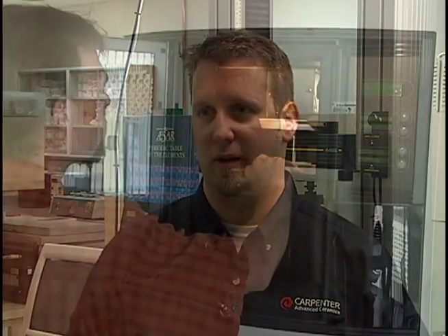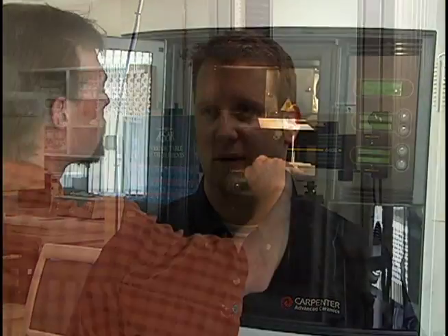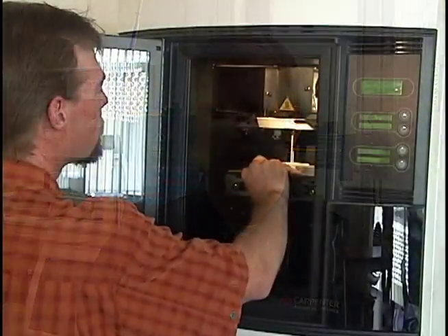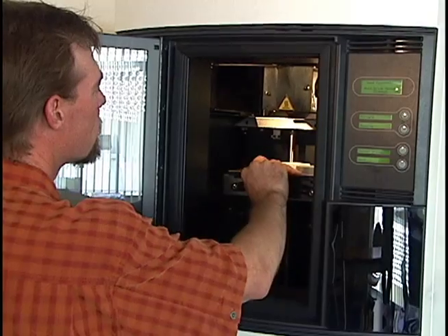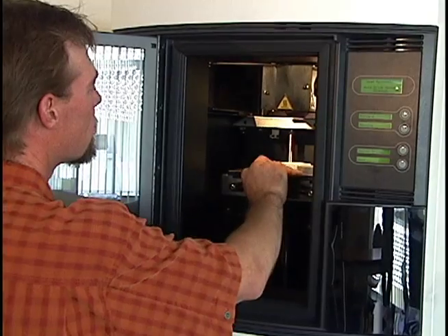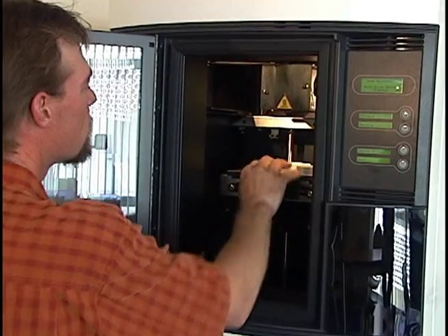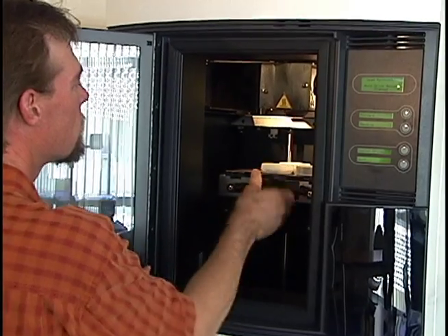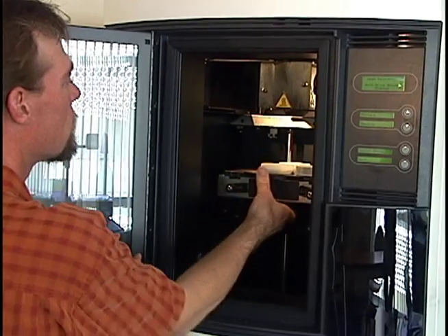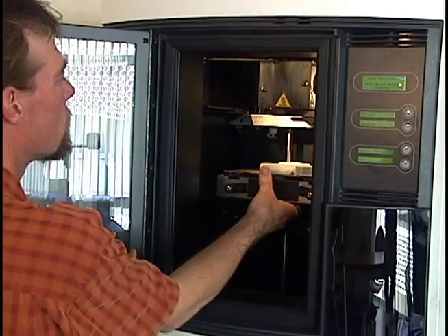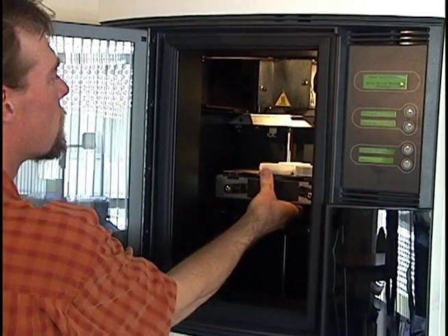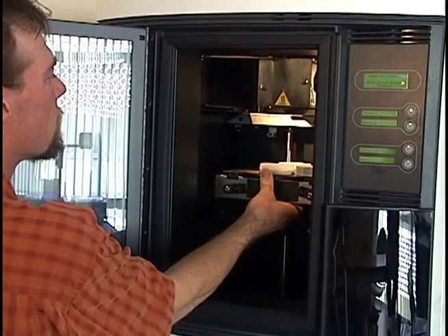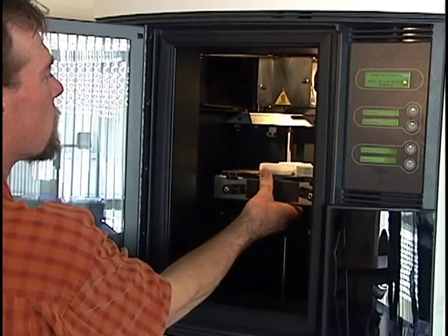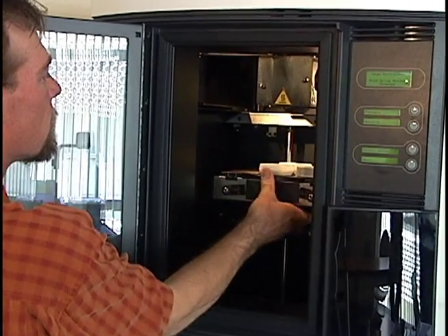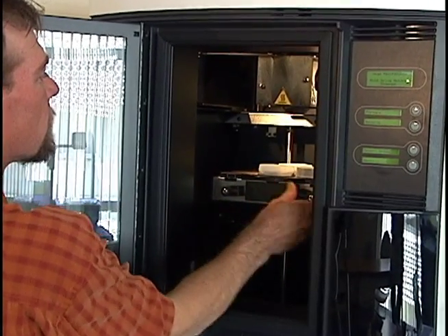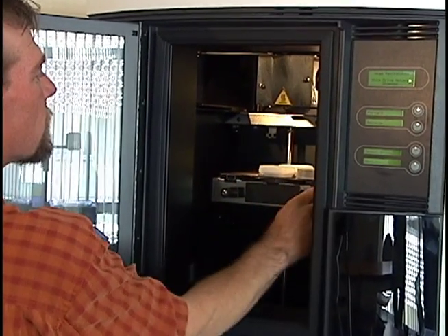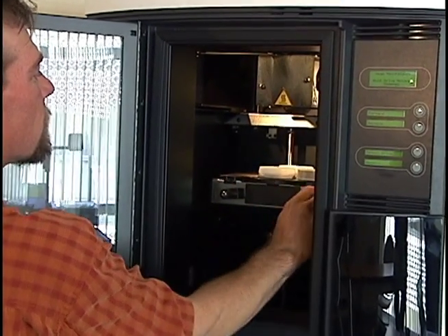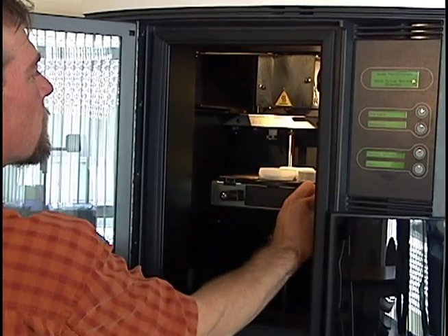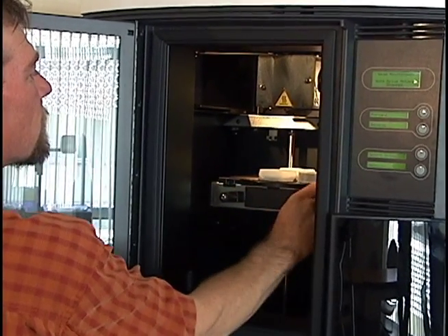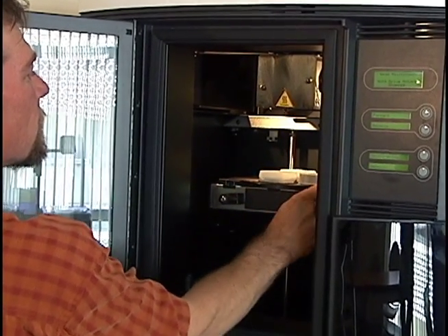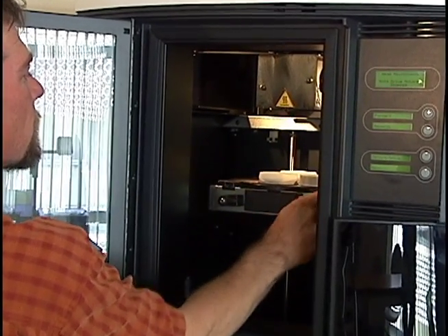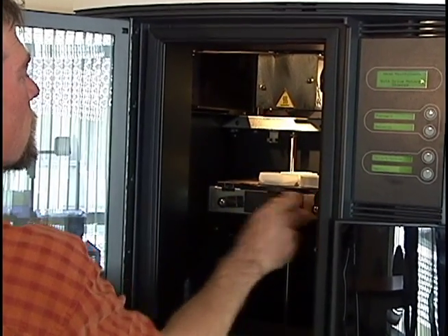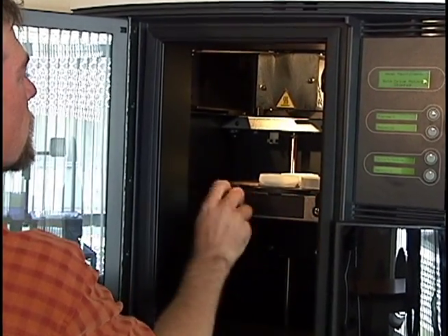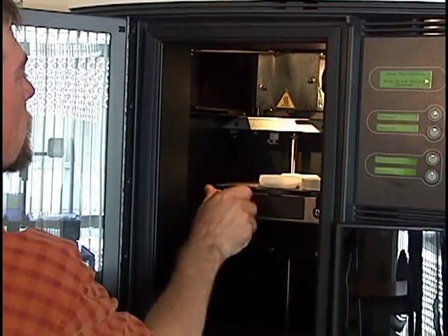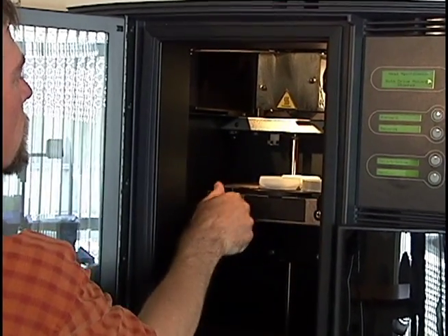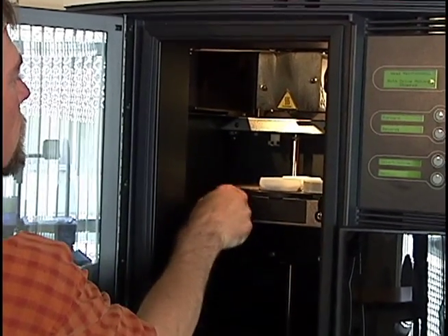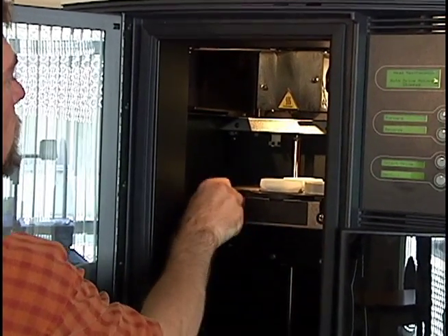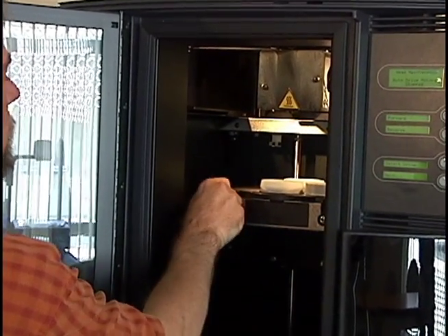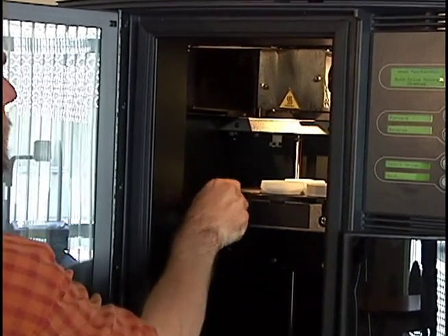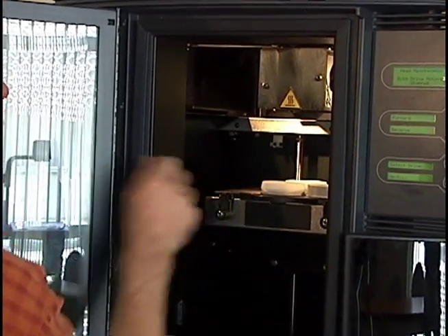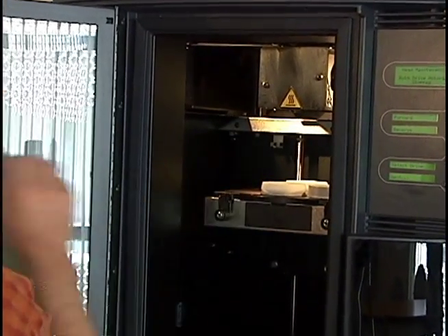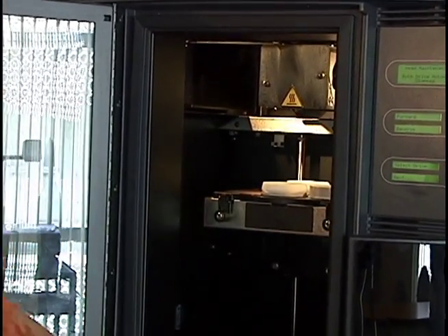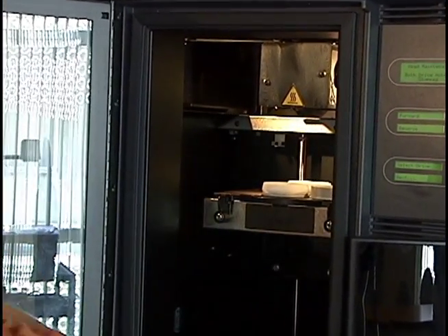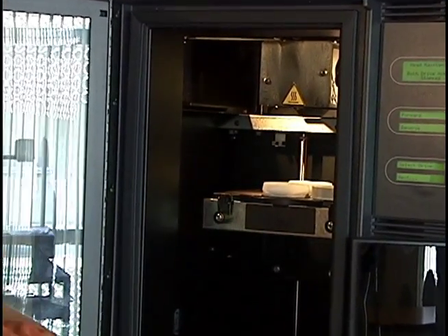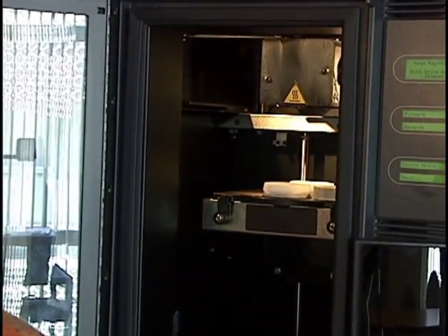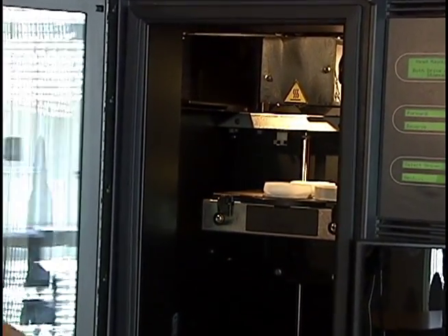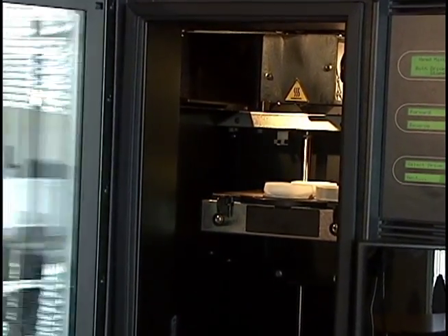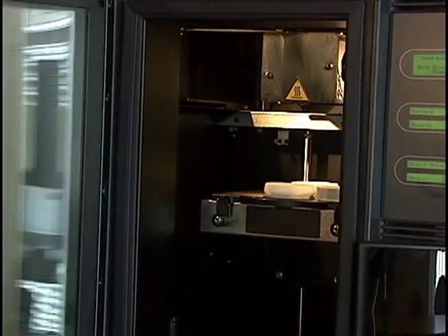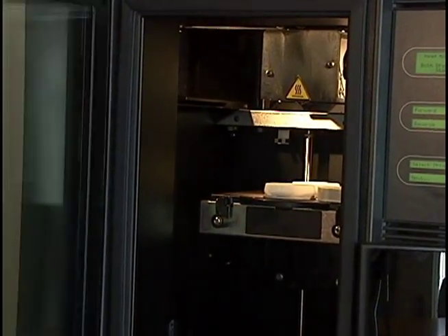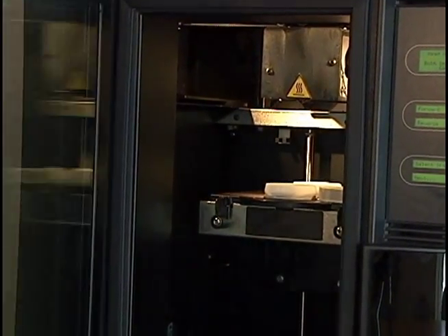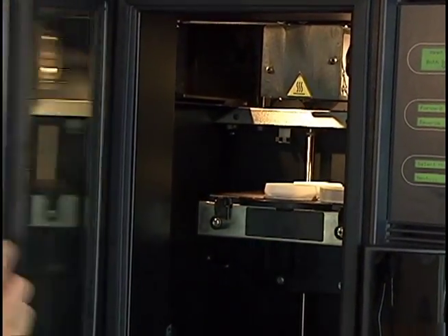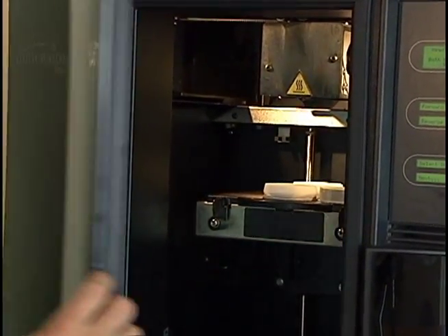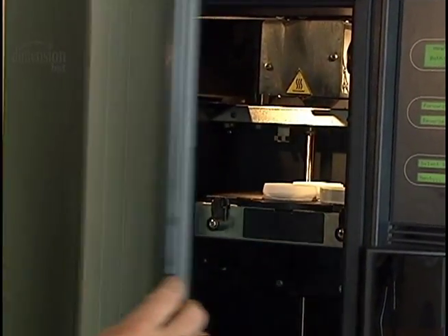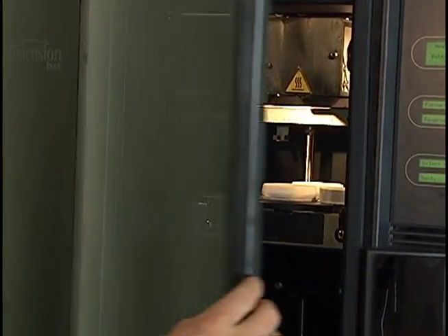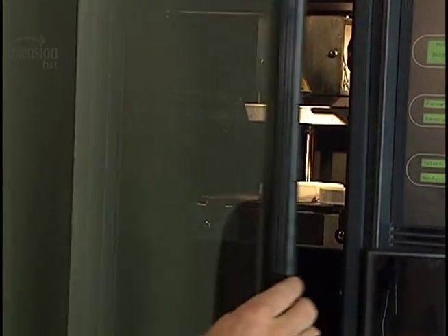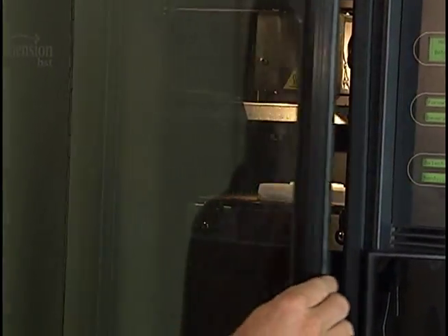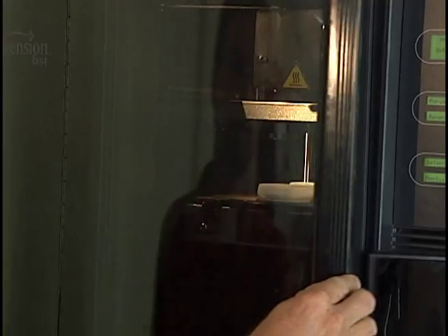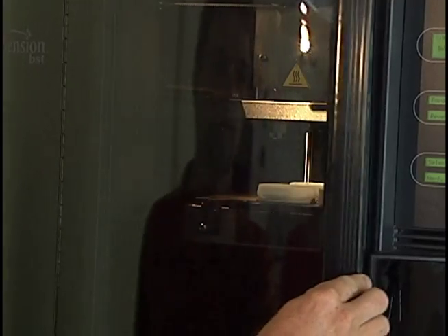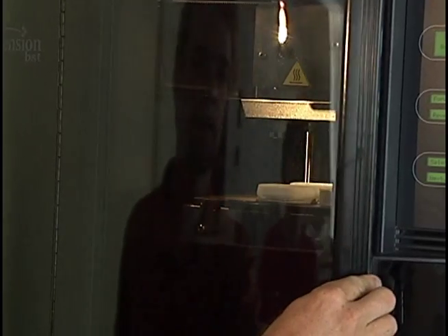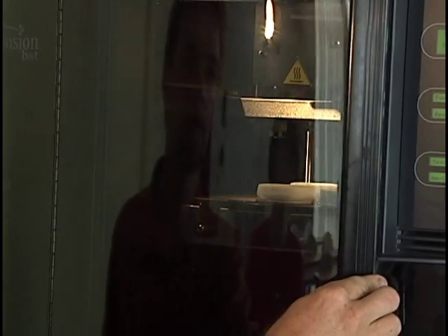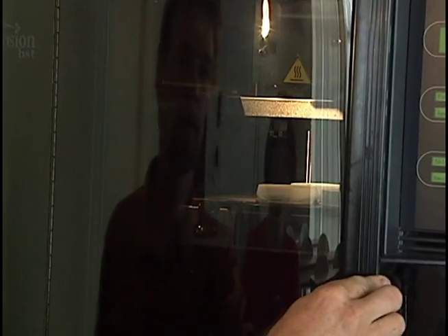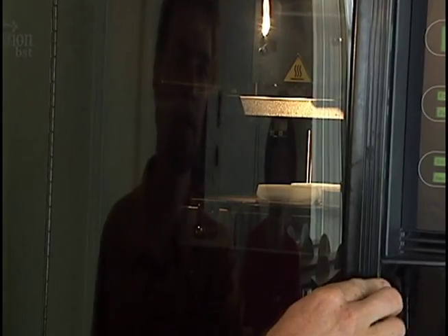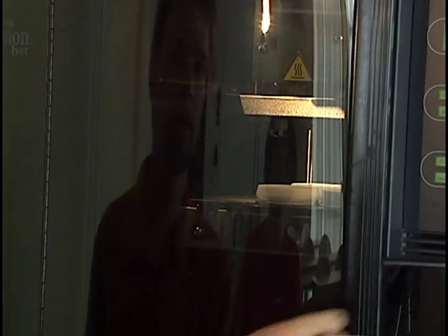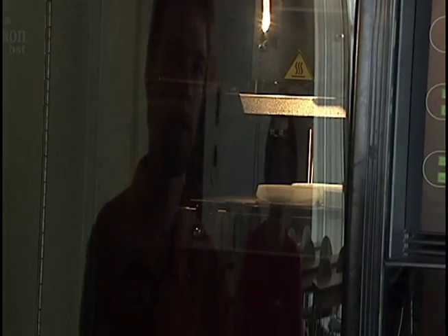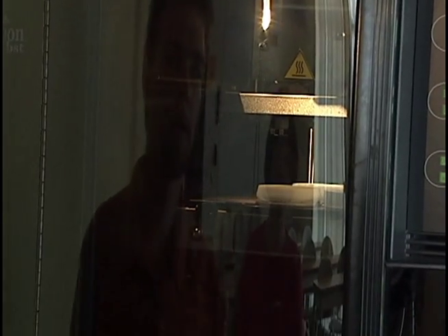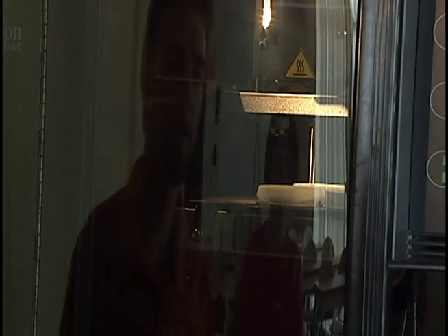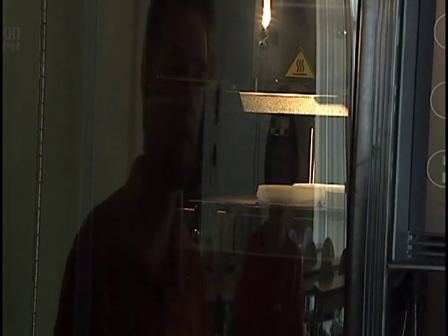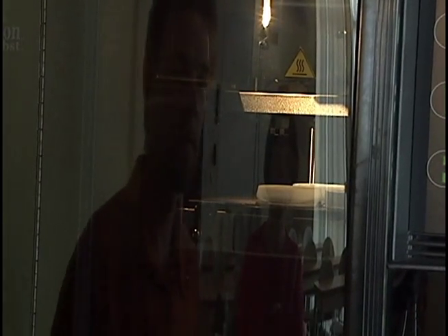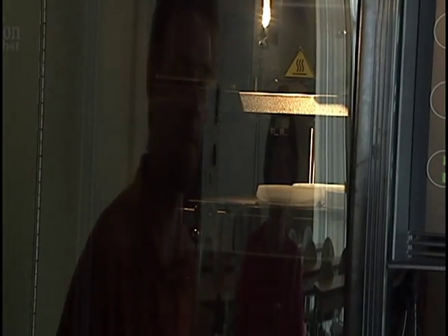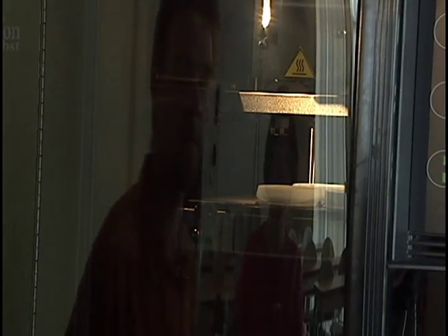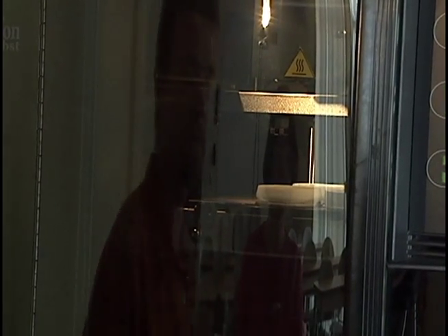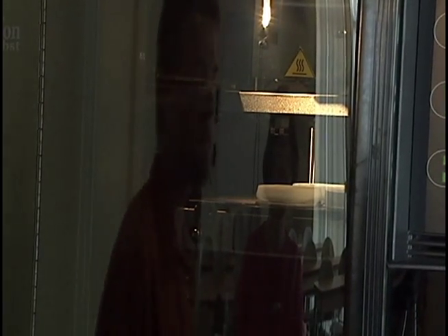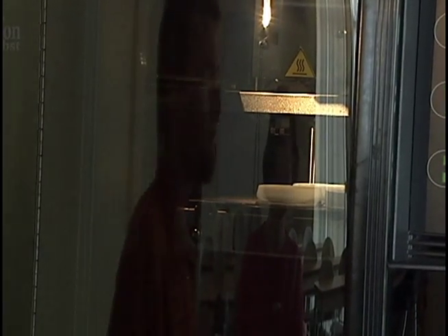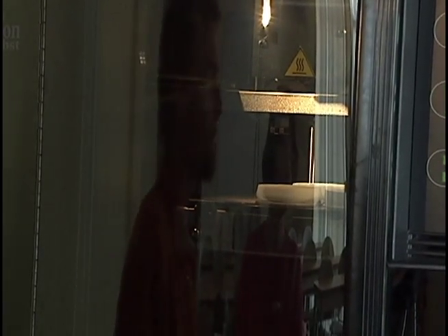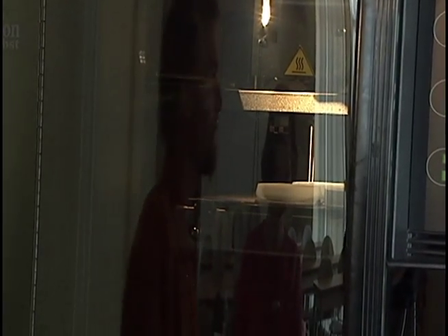The CACT Rapid Prototype Printer is available to manufacturers within Northern California for on-site demonstrations.